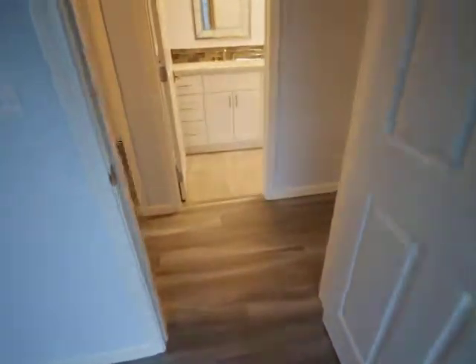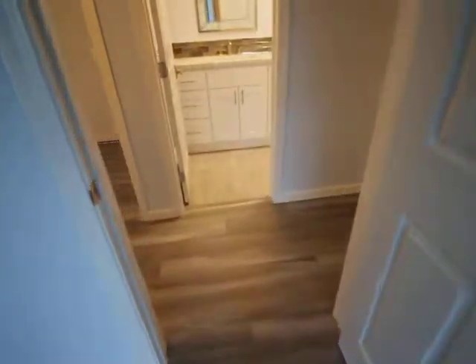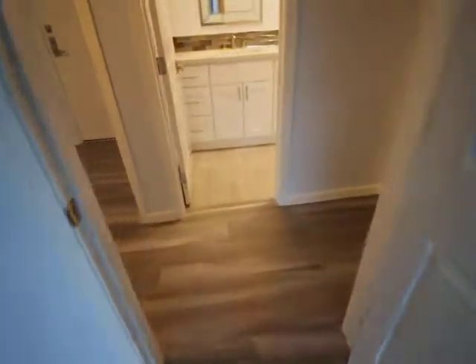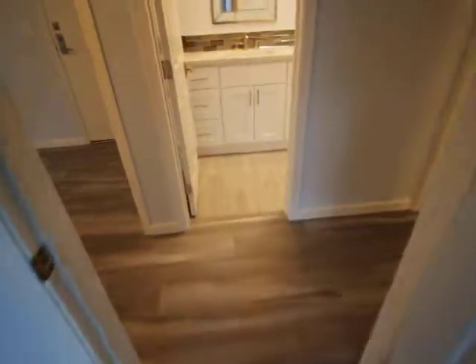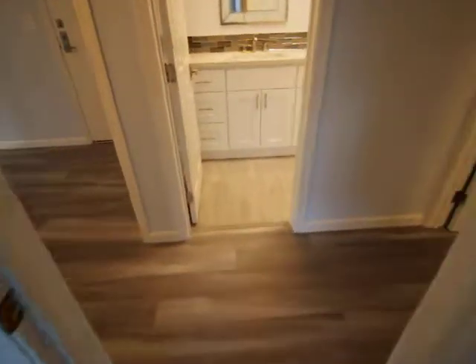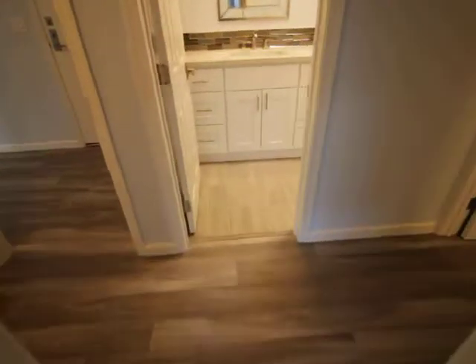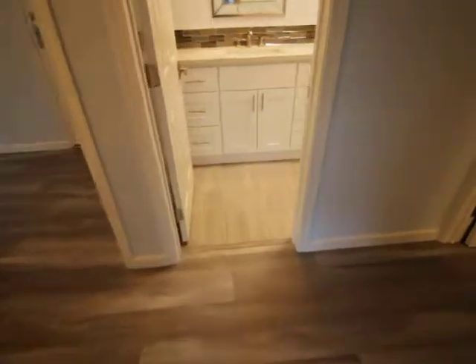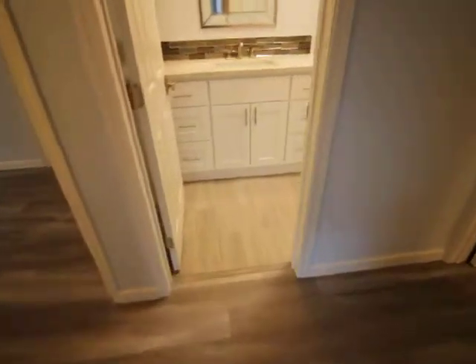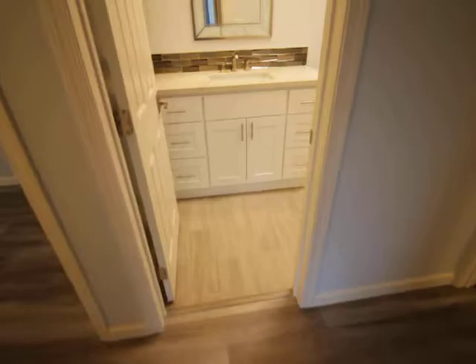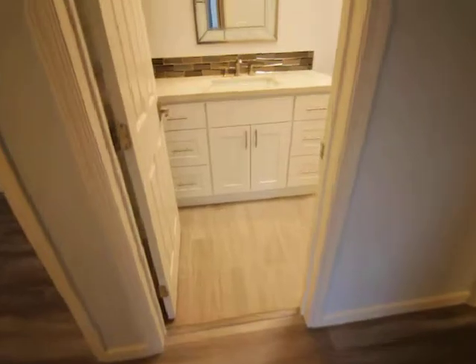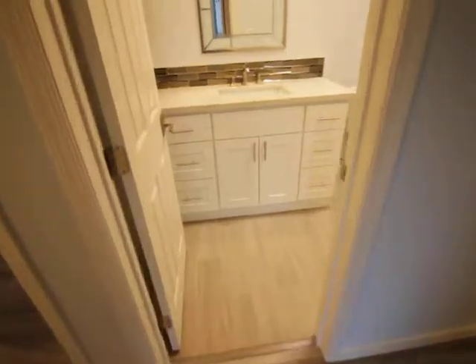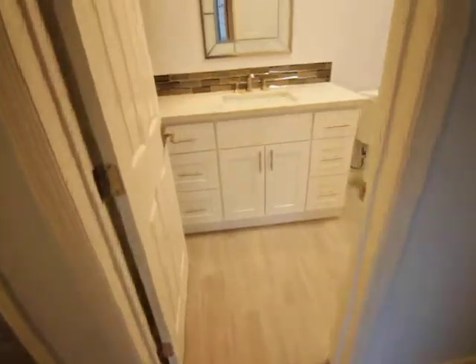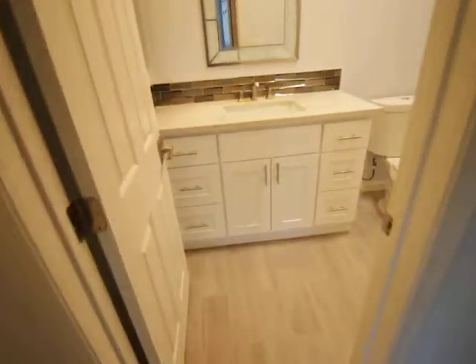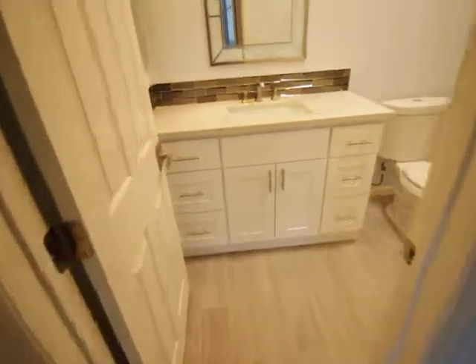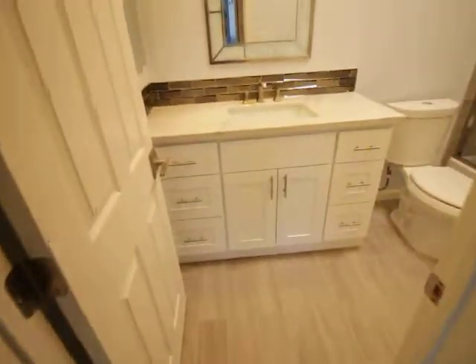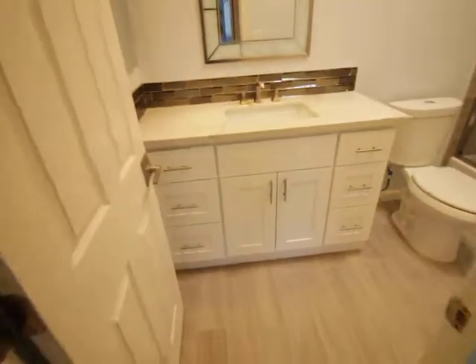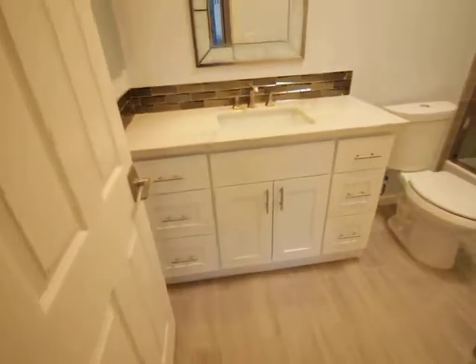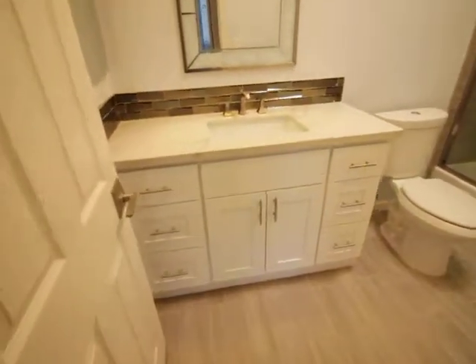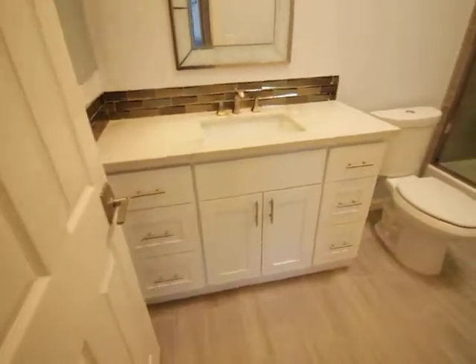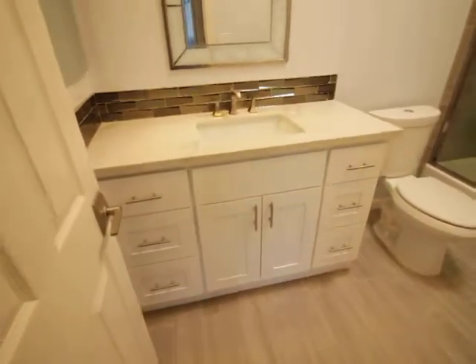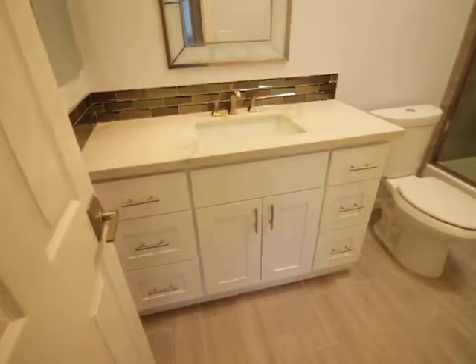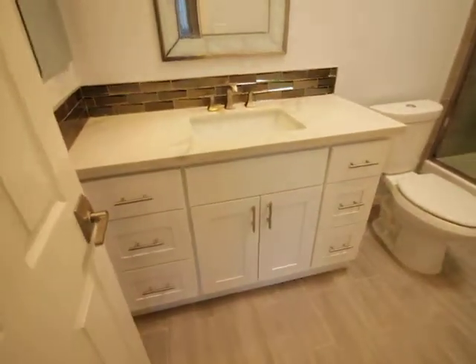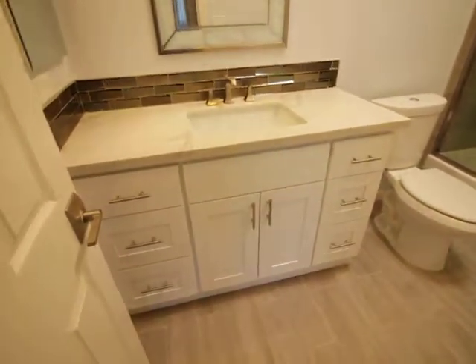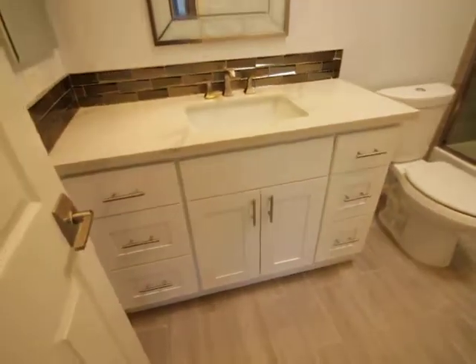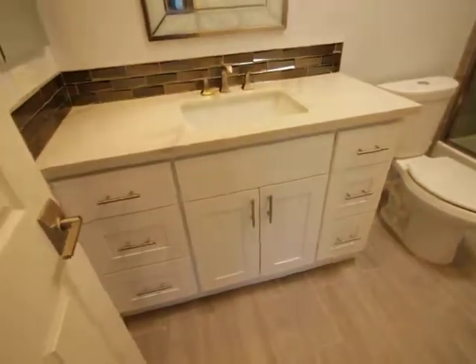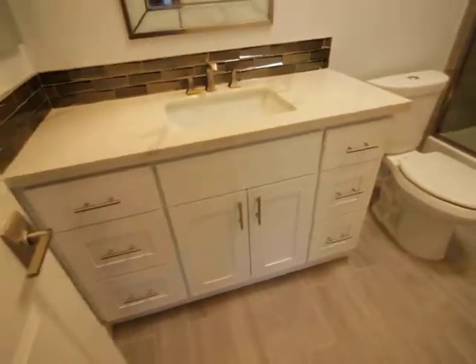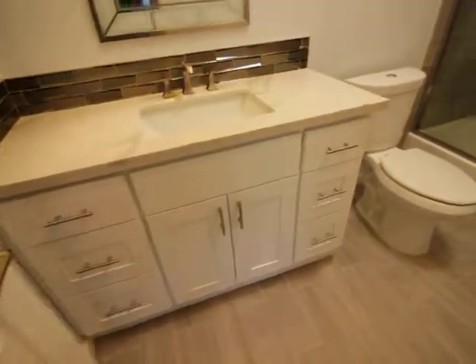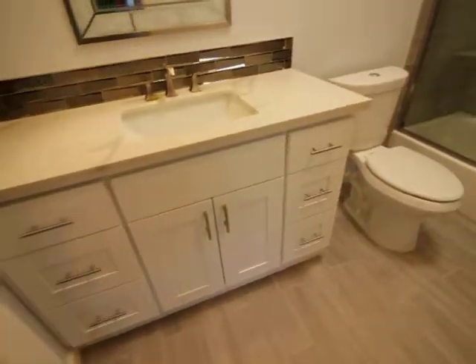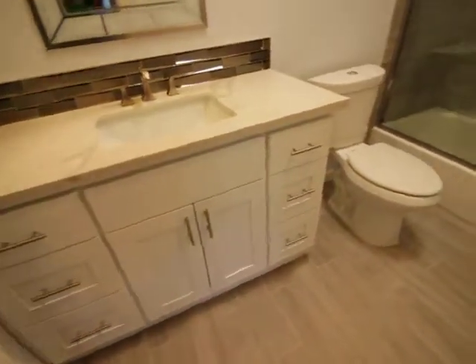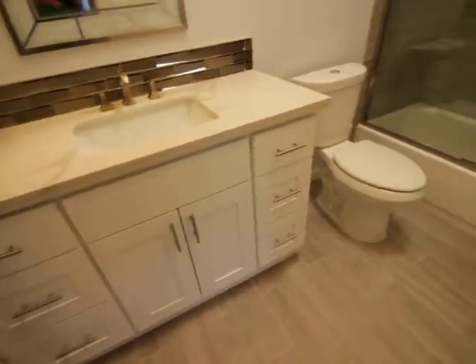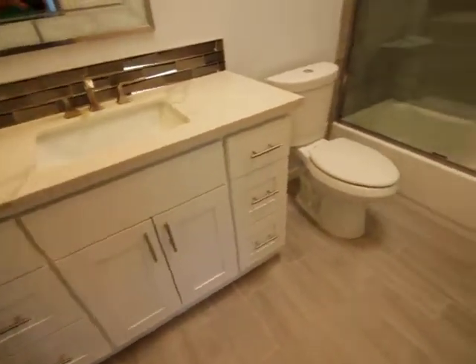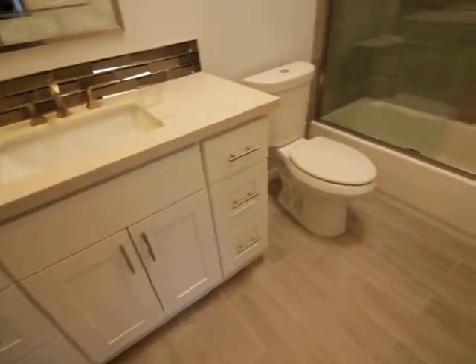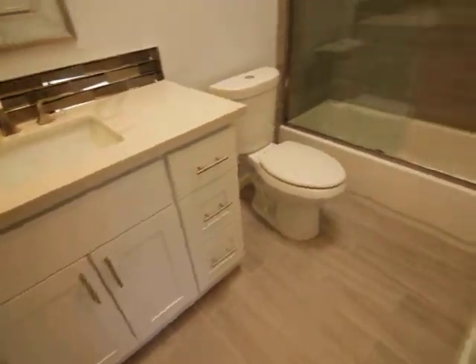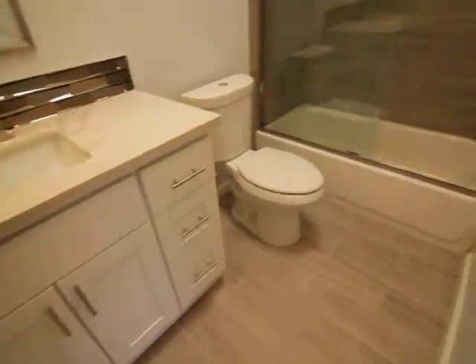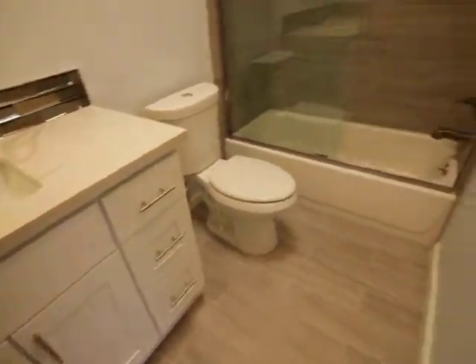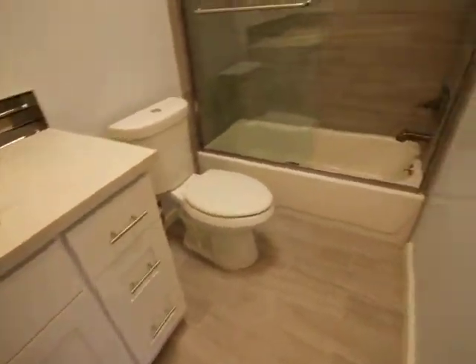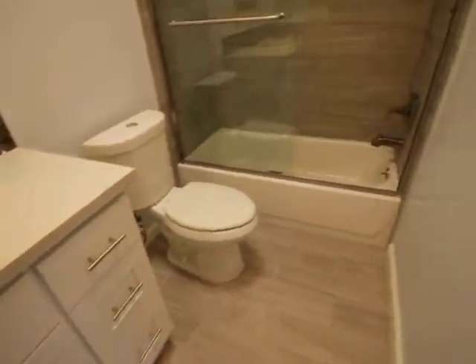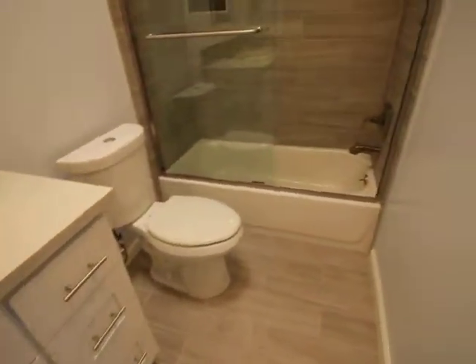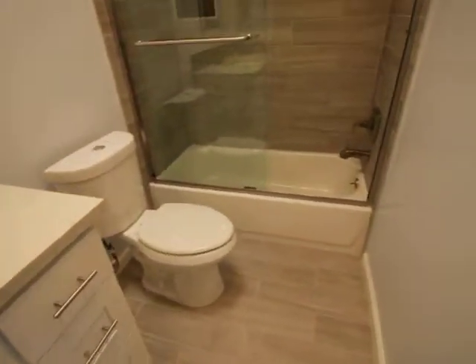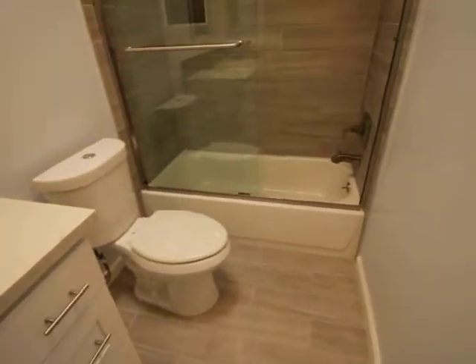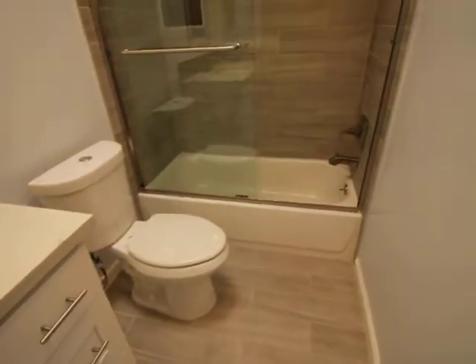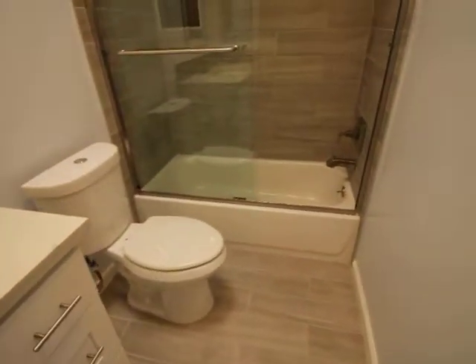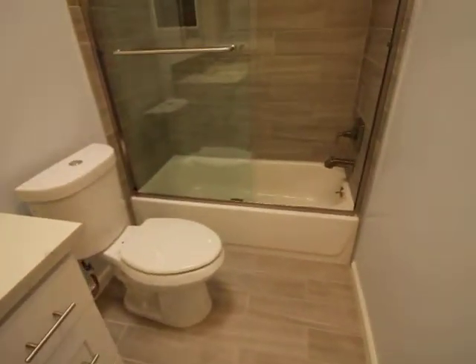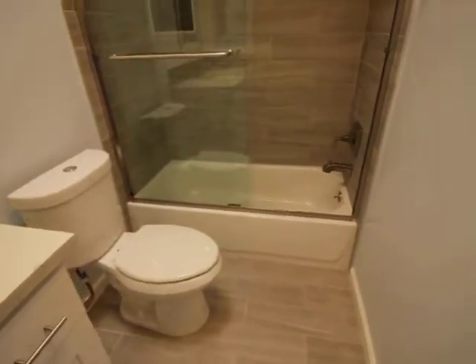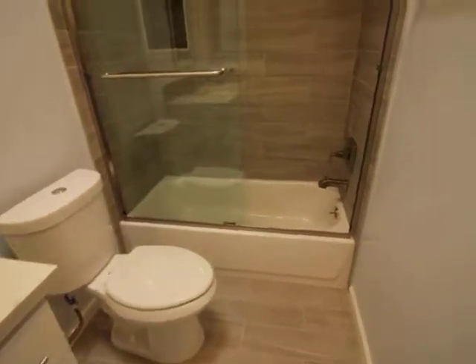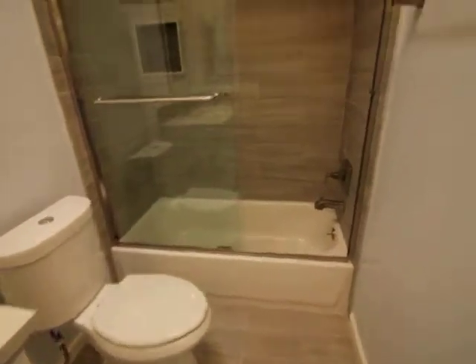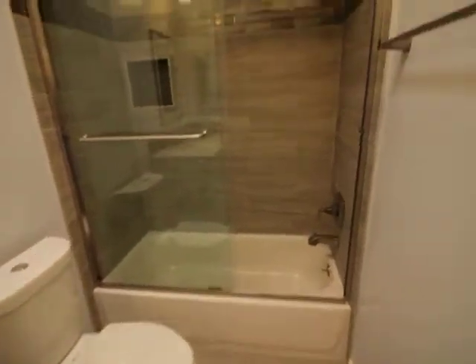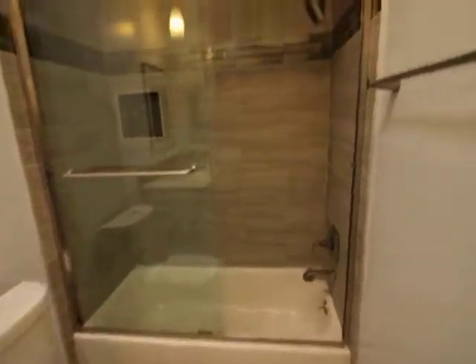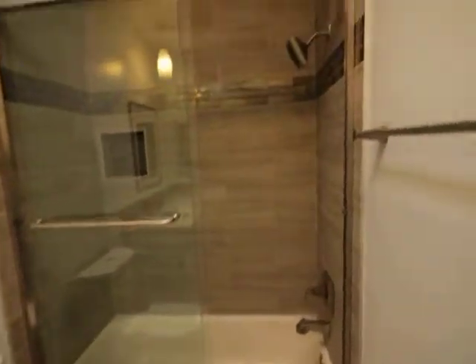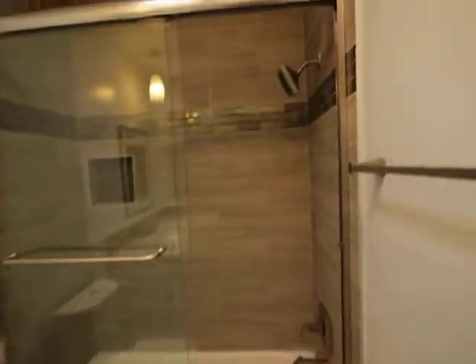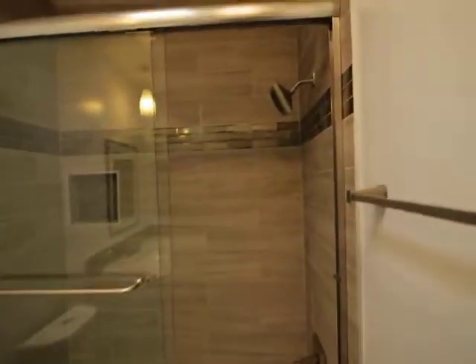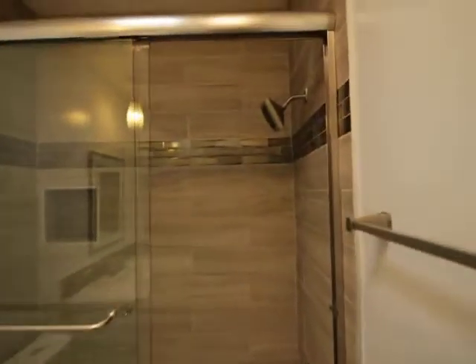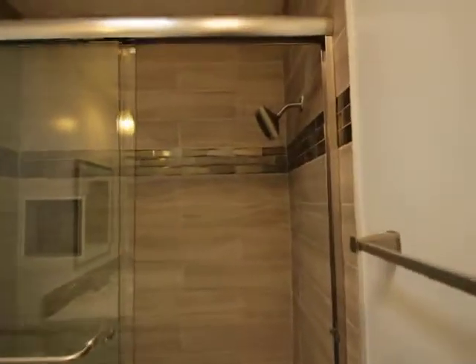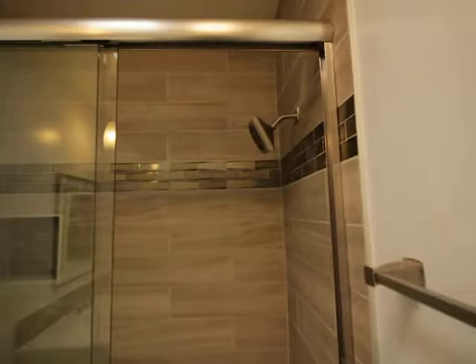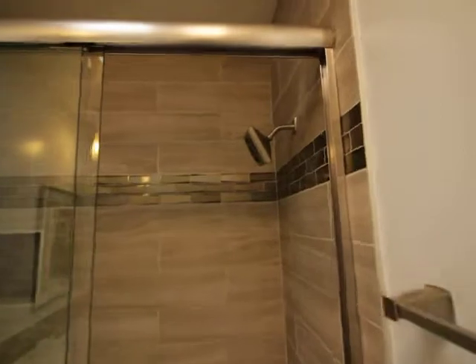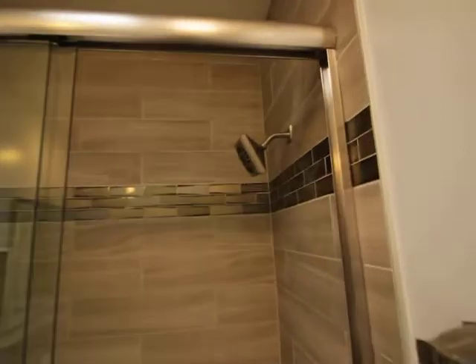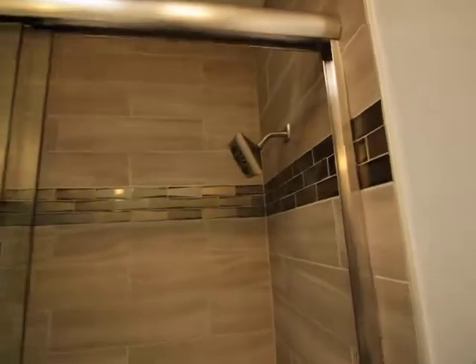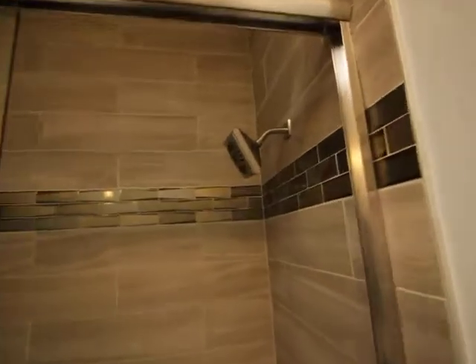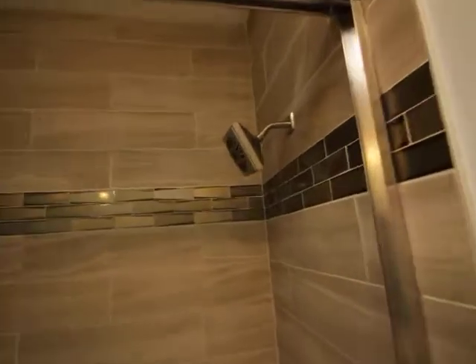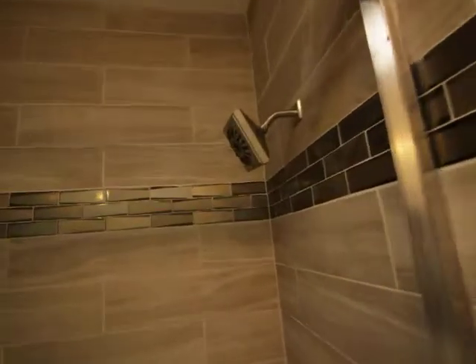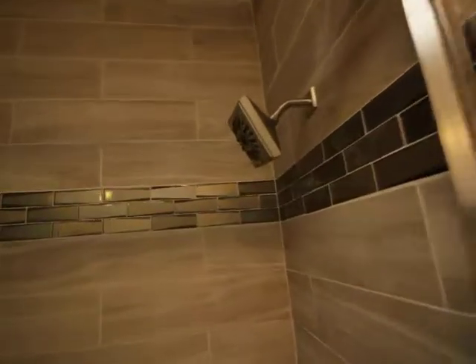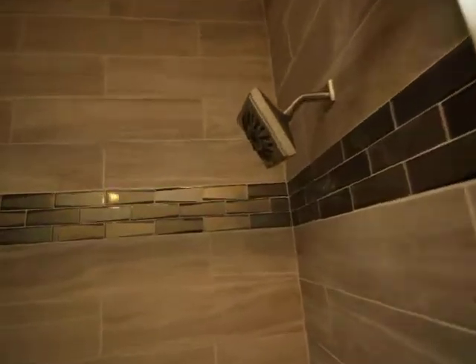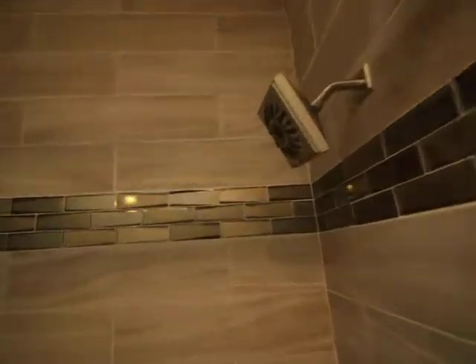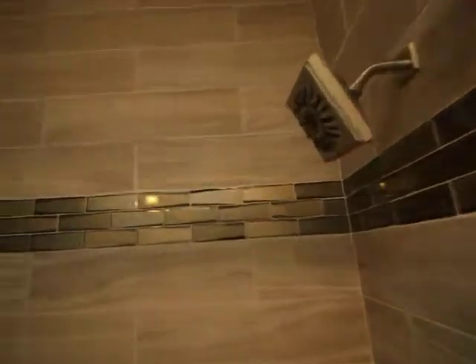Guest bathroom. Registro-style tiling in here. Tub. Shower.